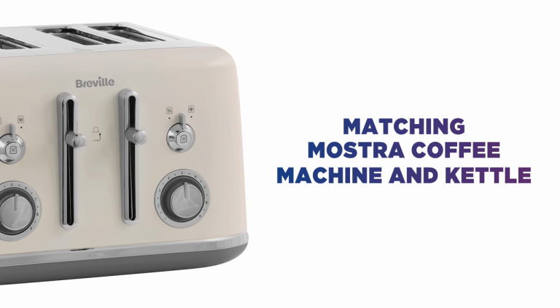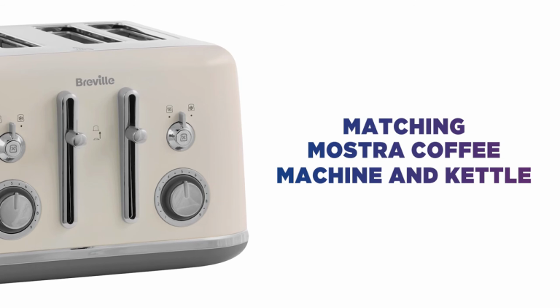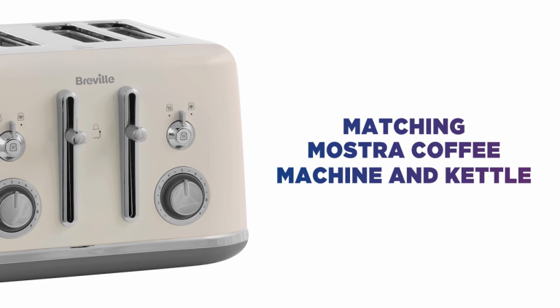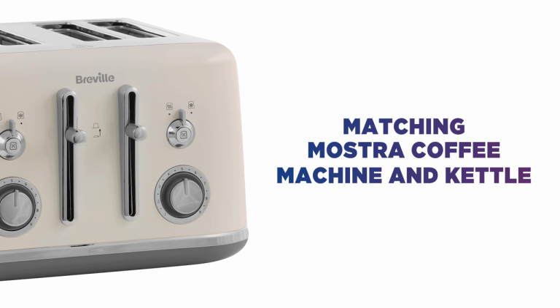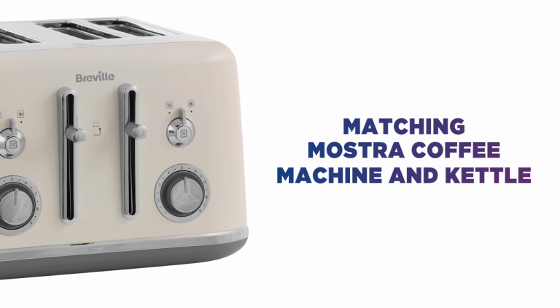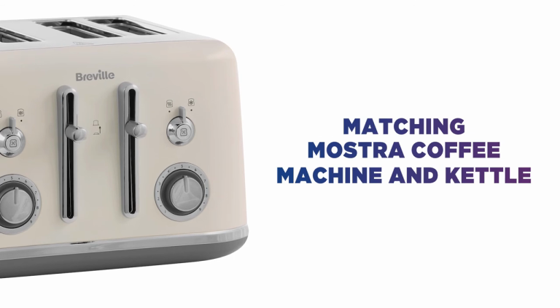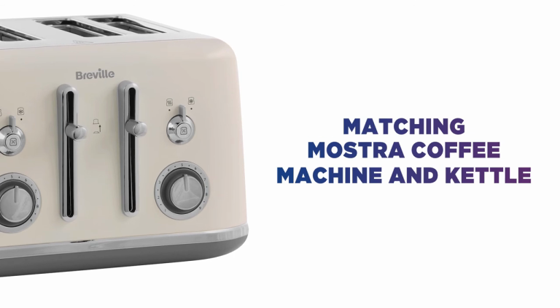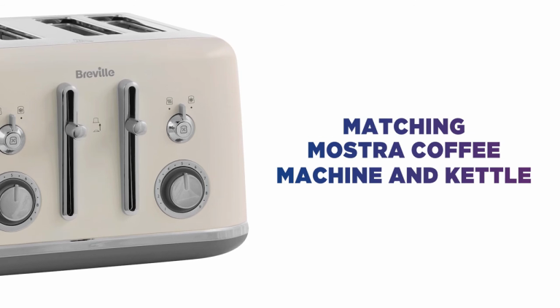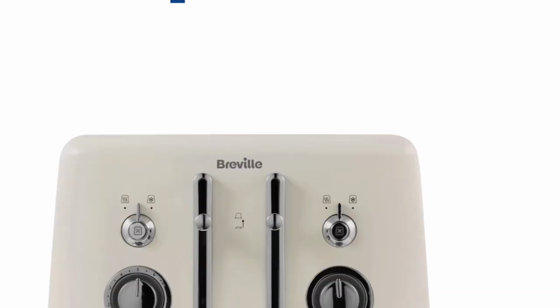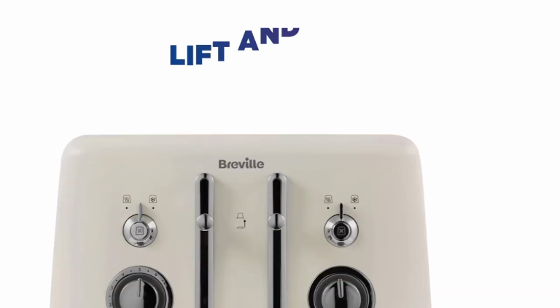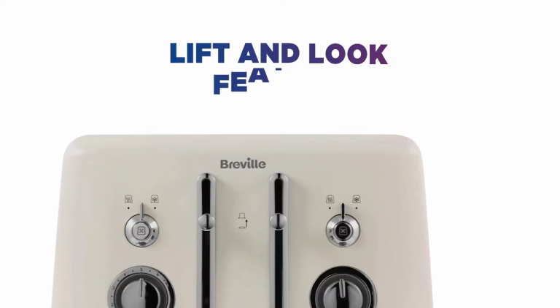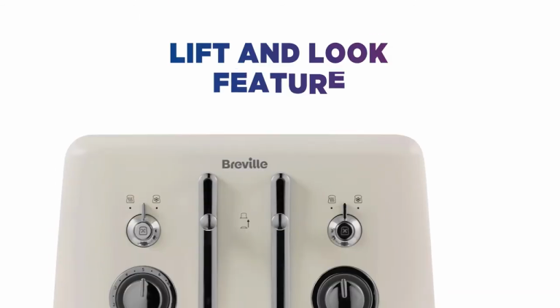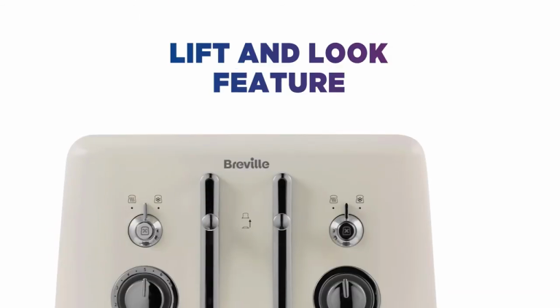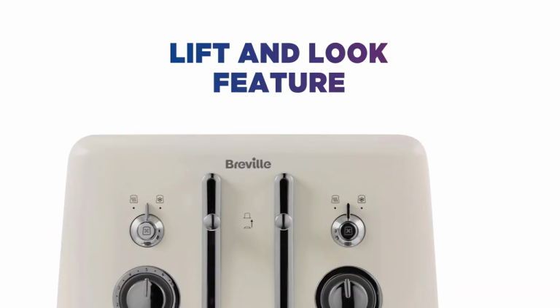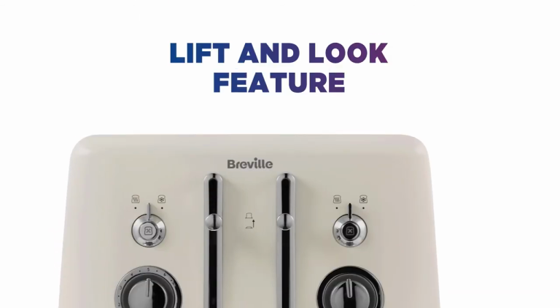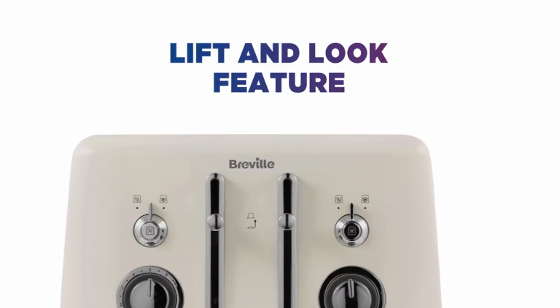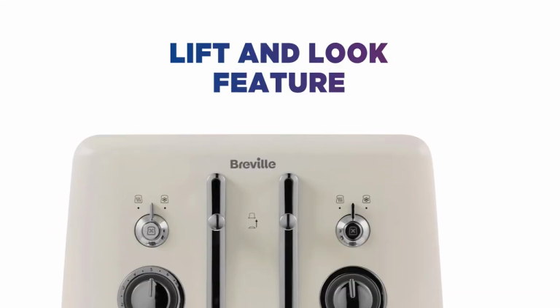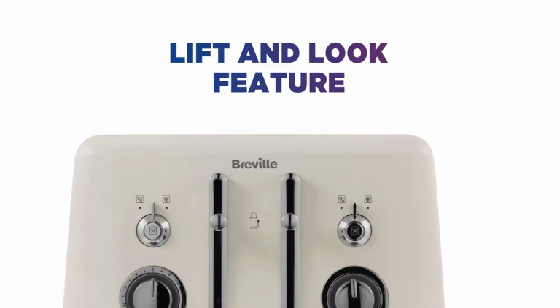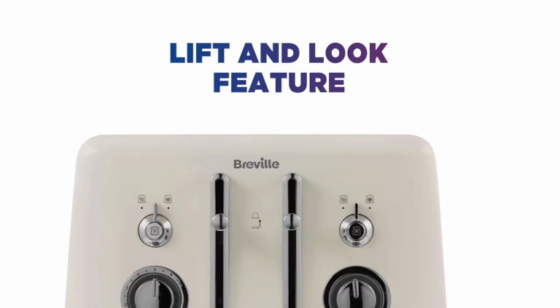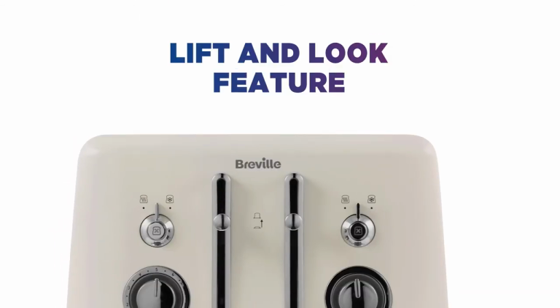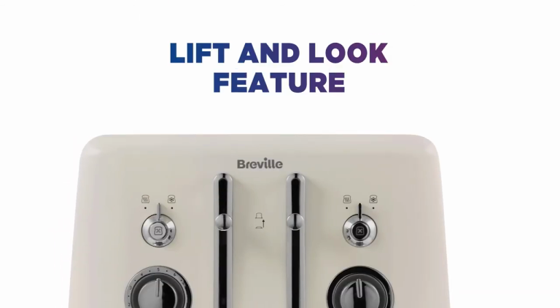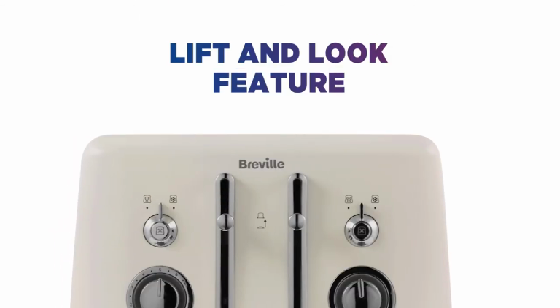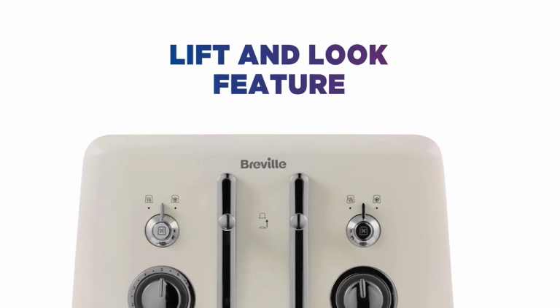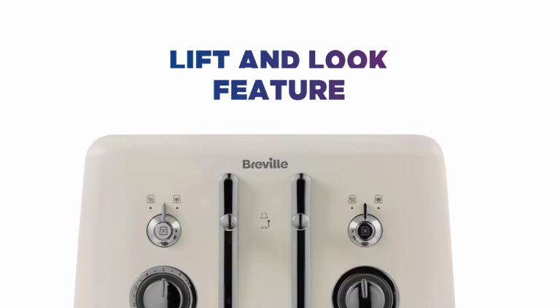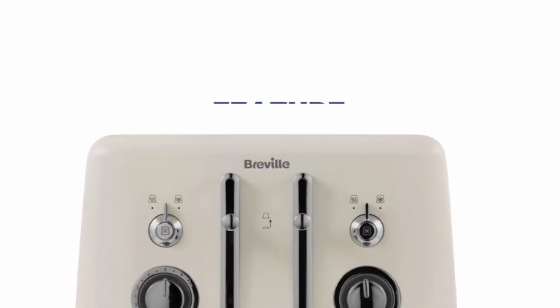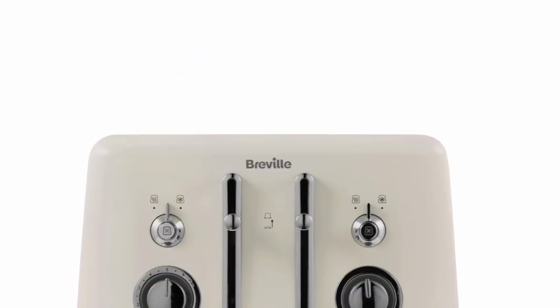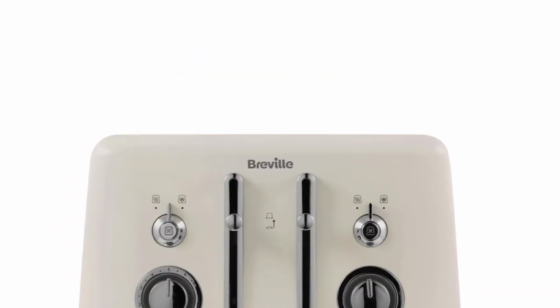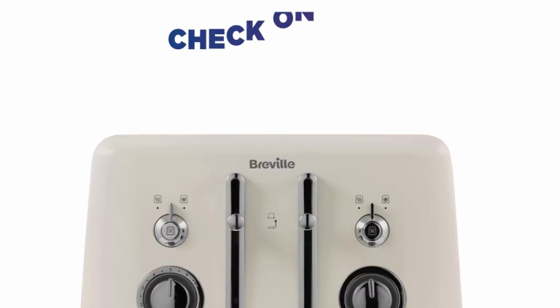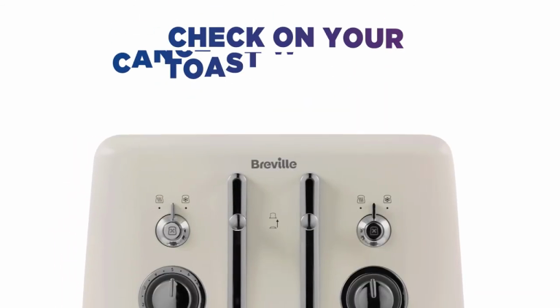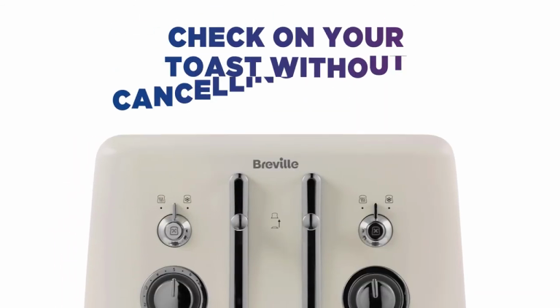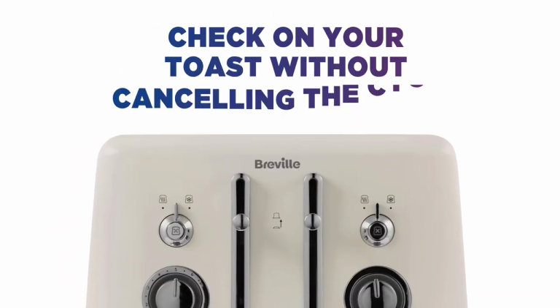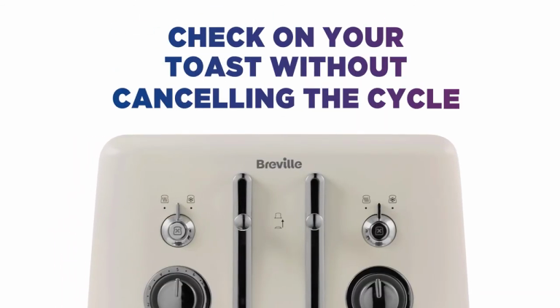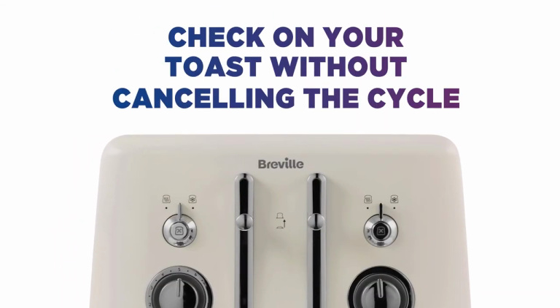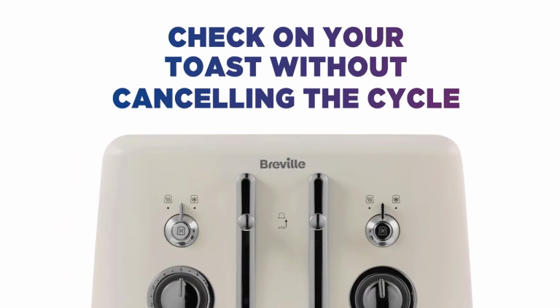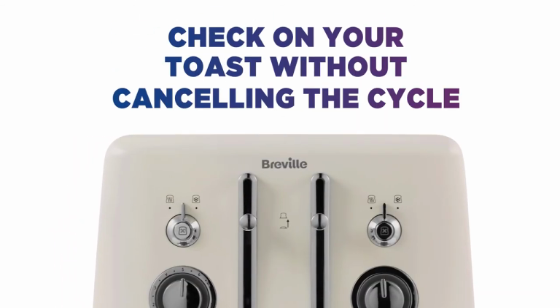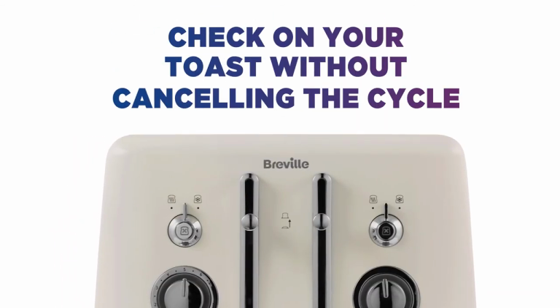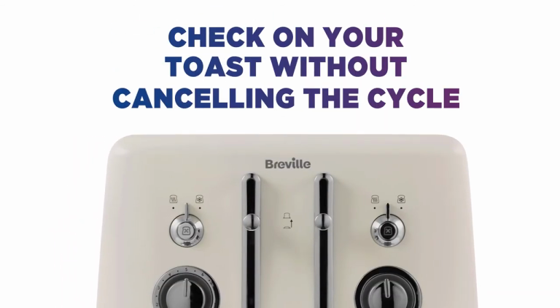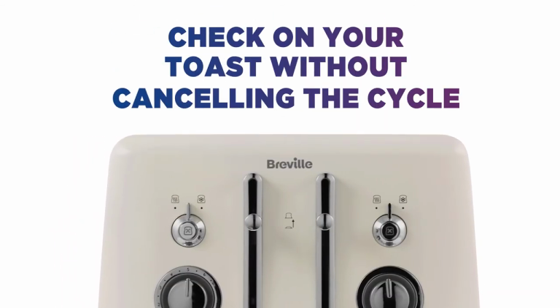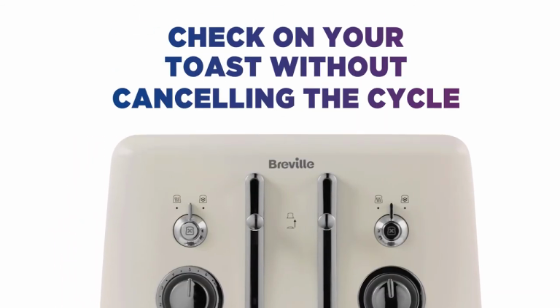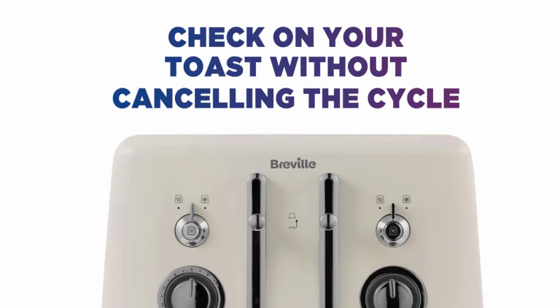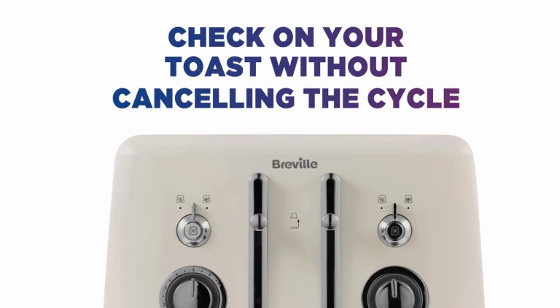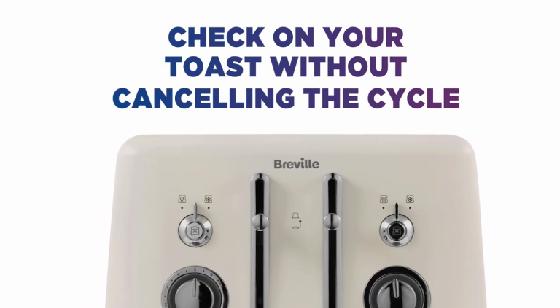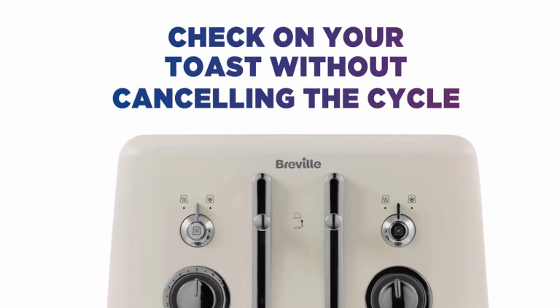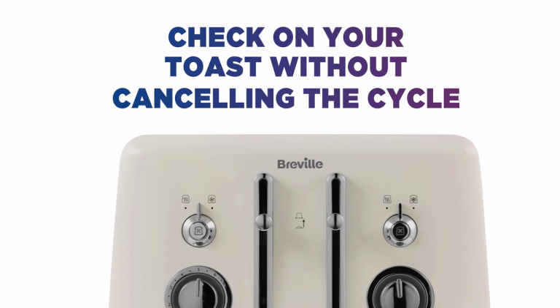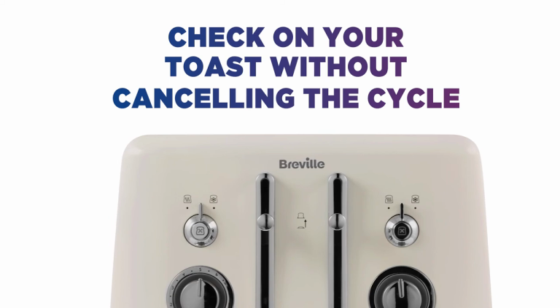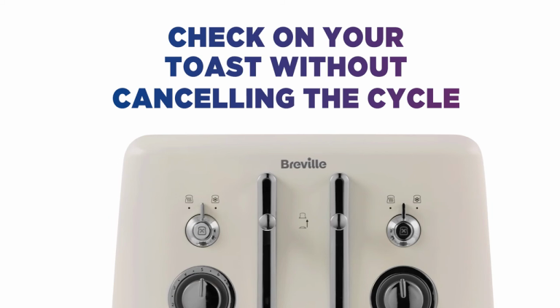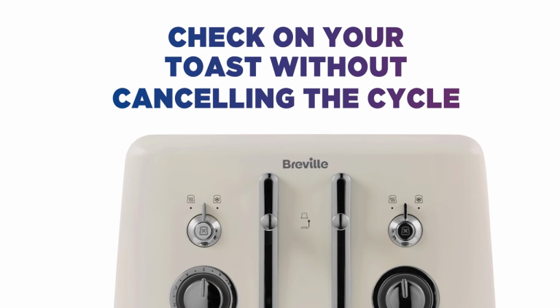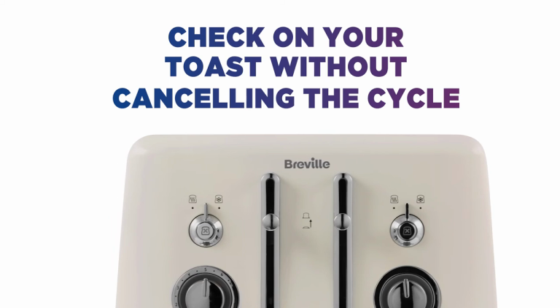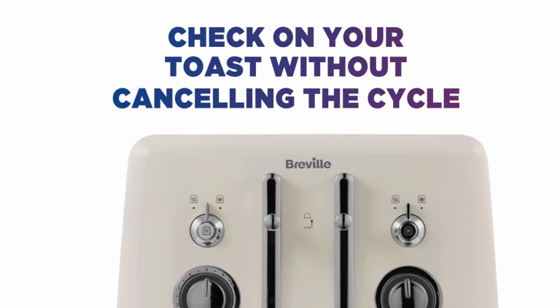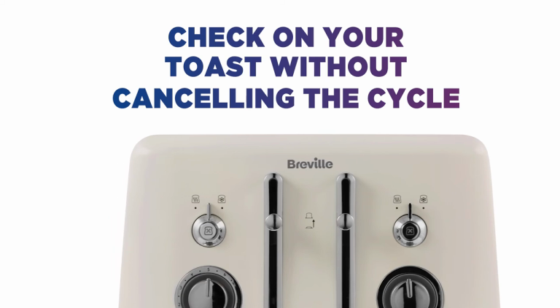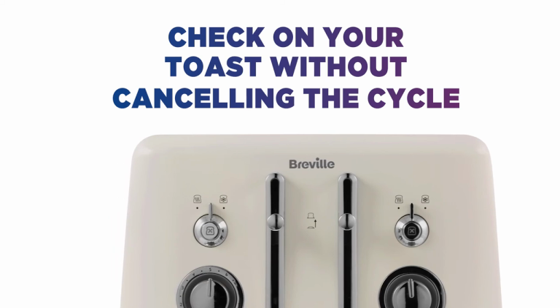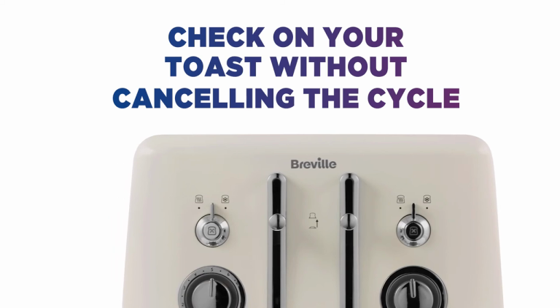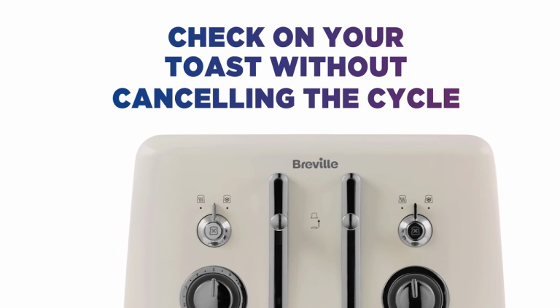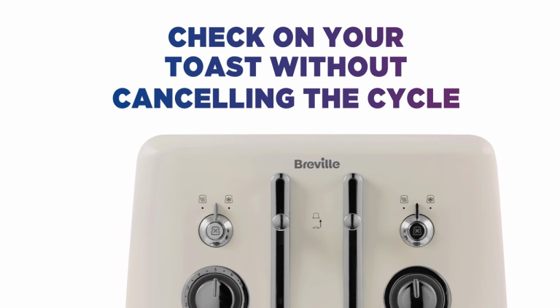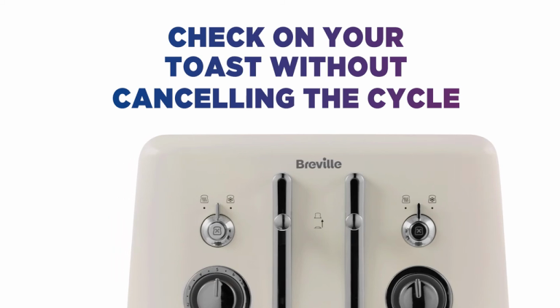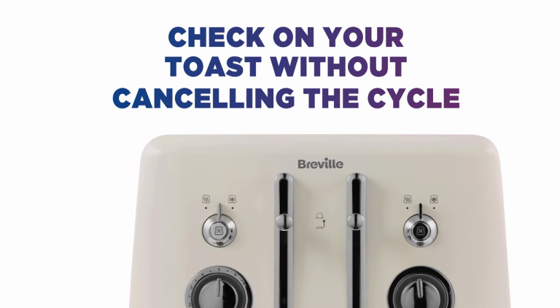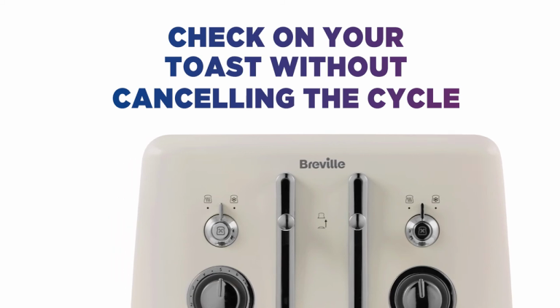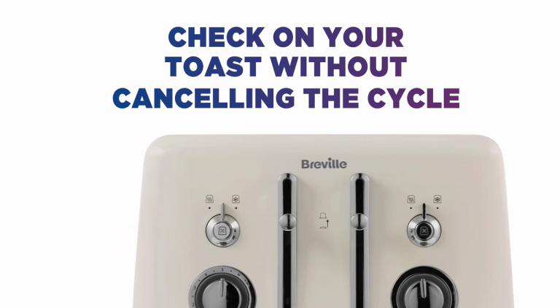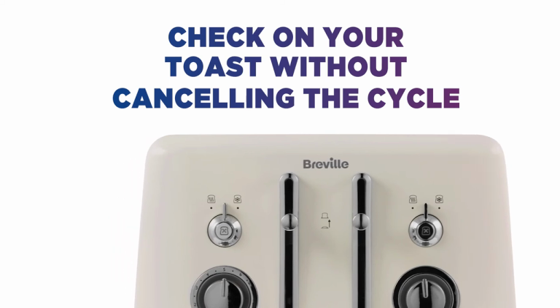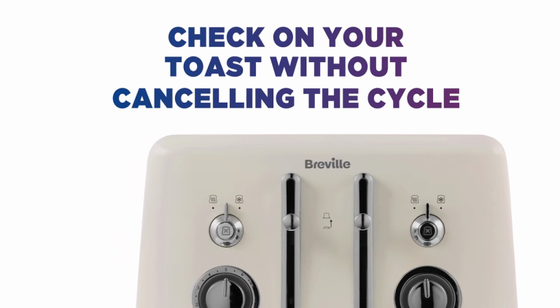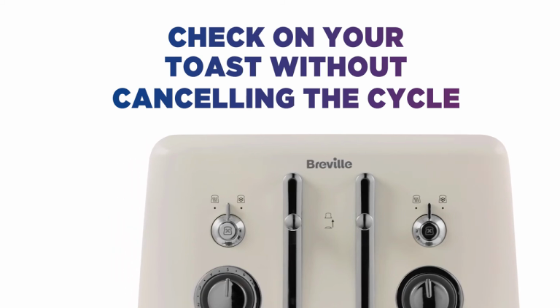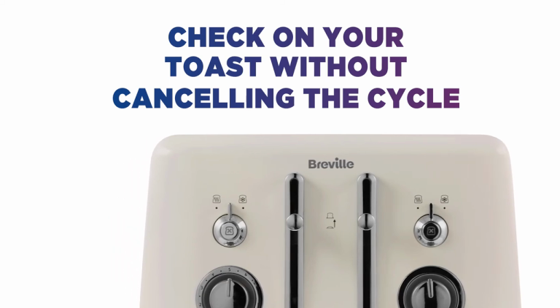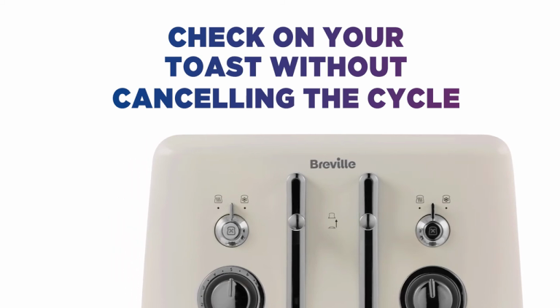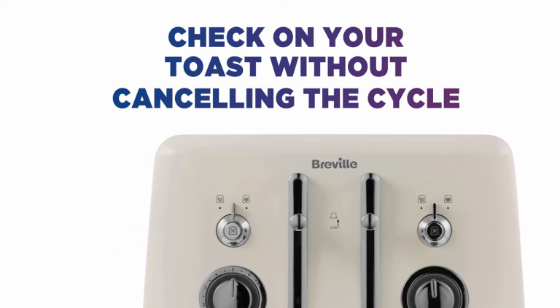jug kettle. With the lift and look feature, you don't need to cancel the cycle to check on your toast, making it easy to get every slice just how you like it.